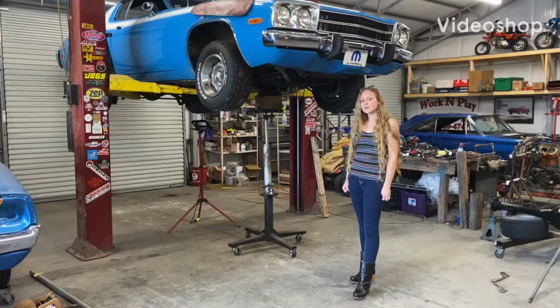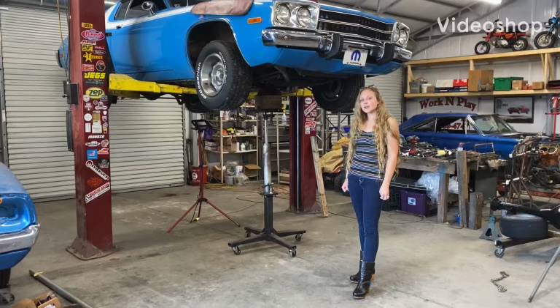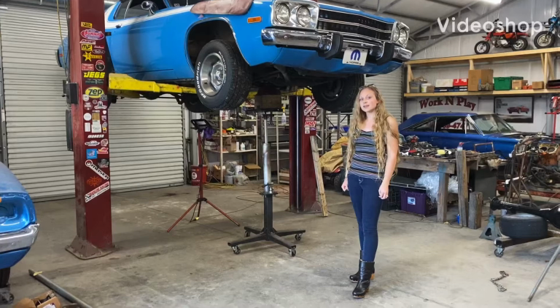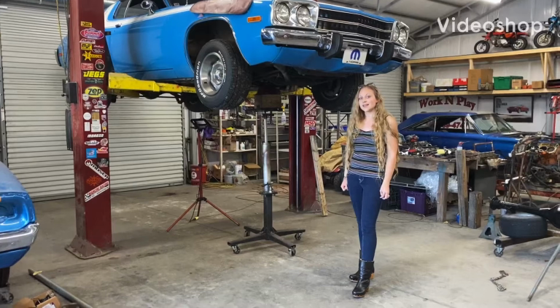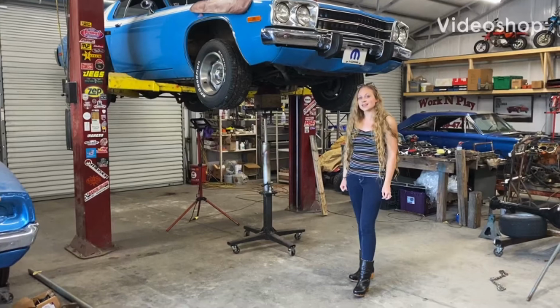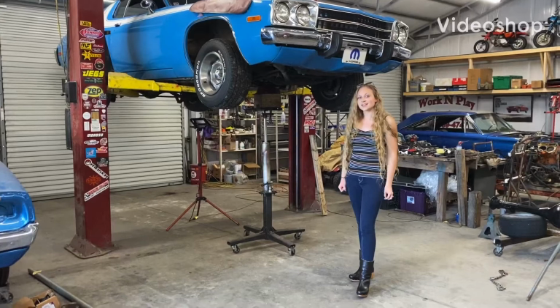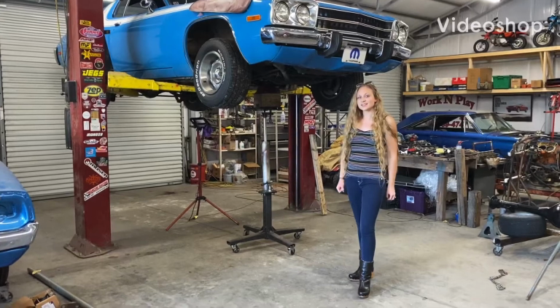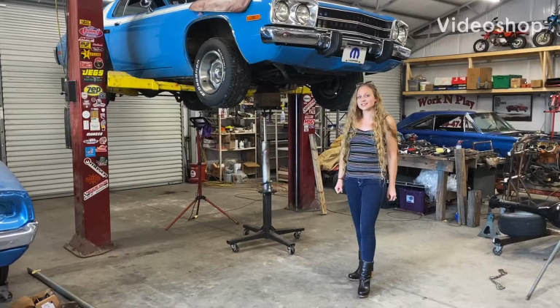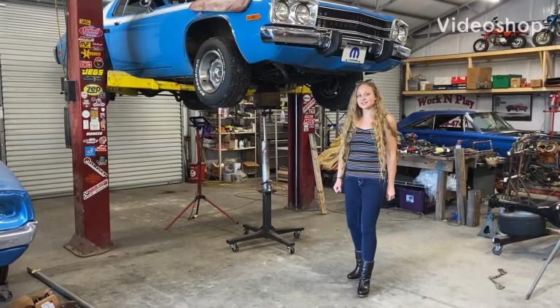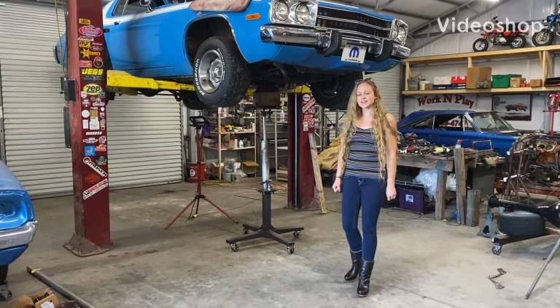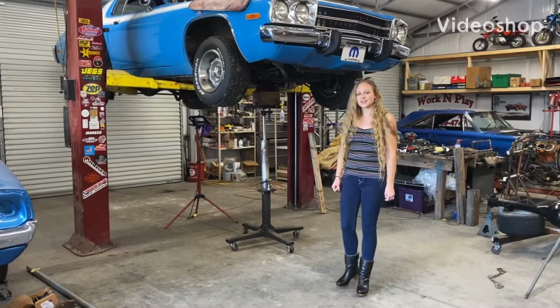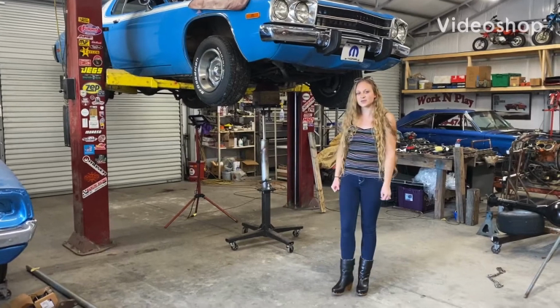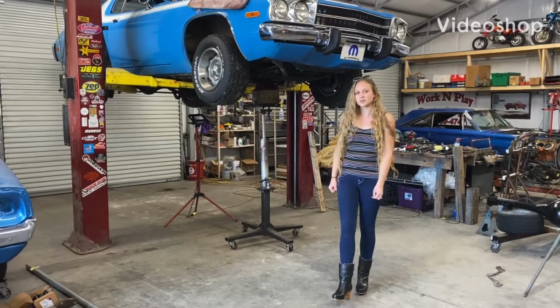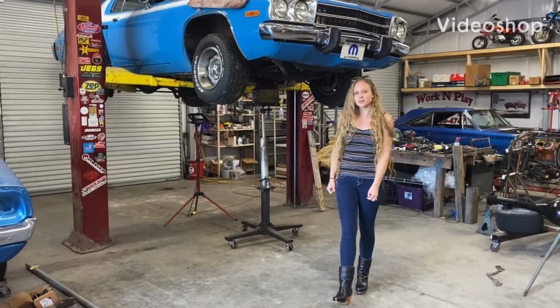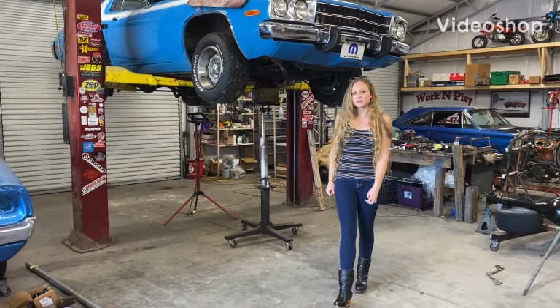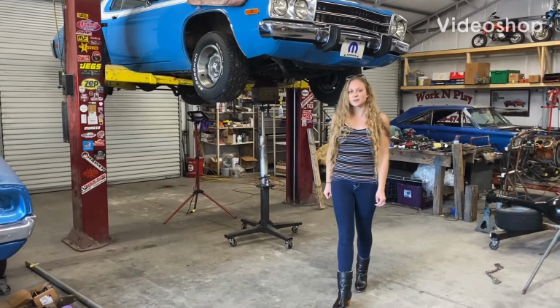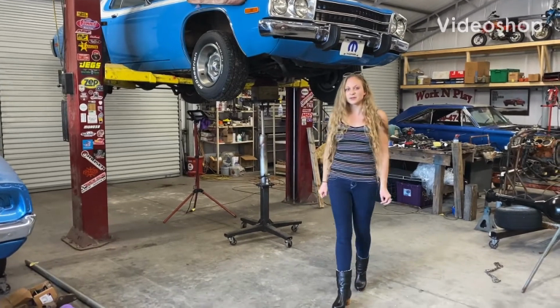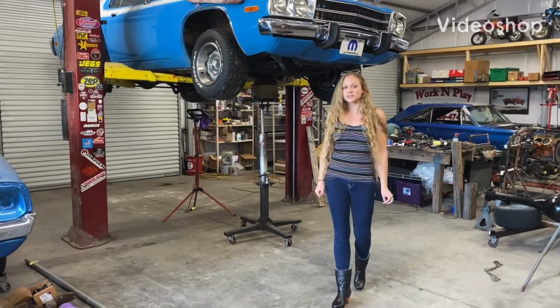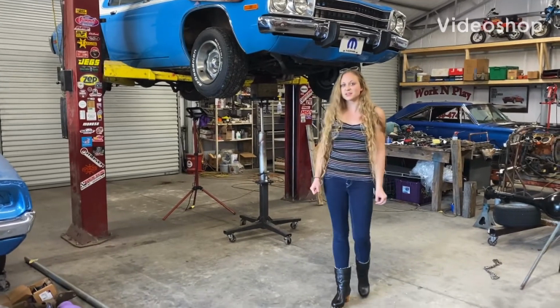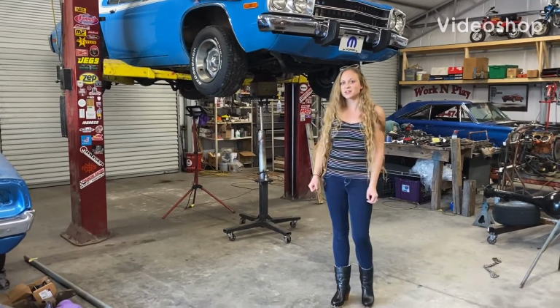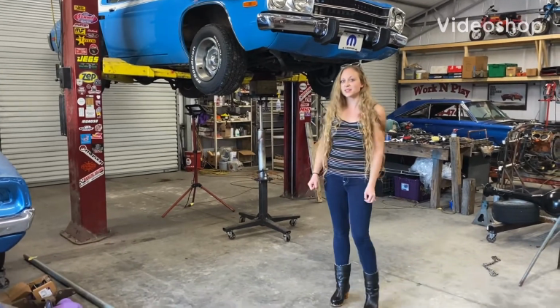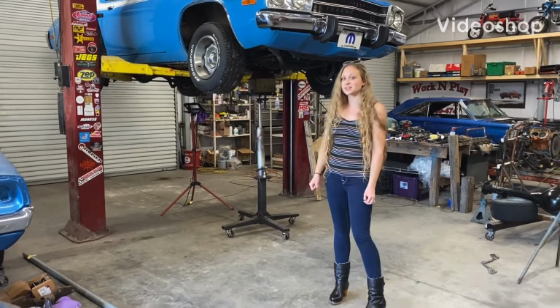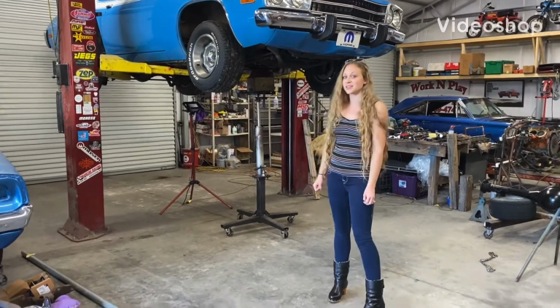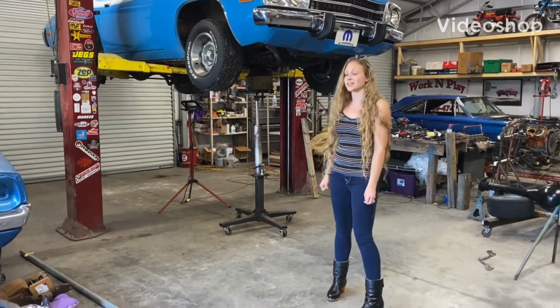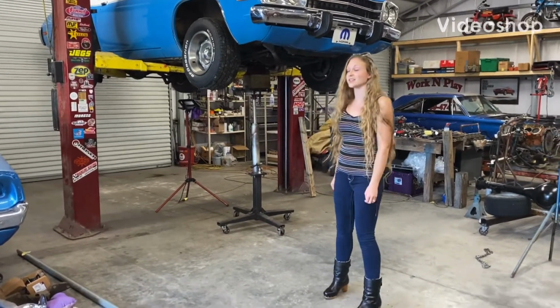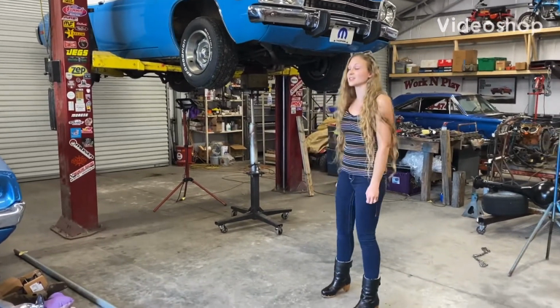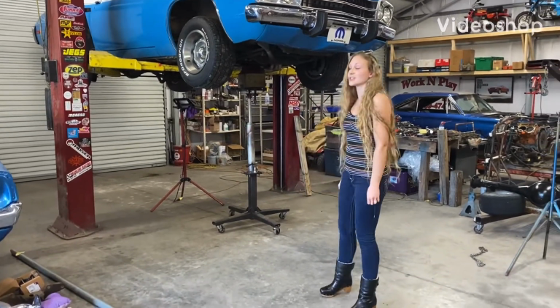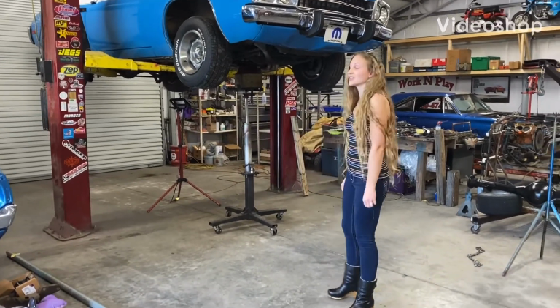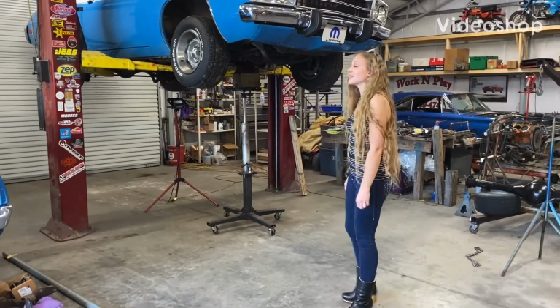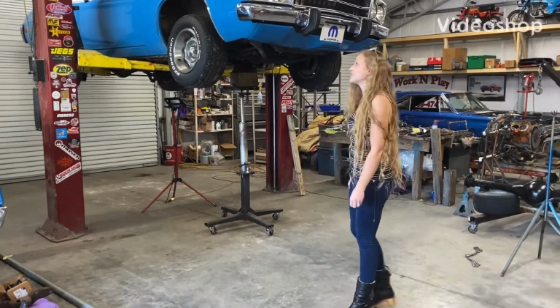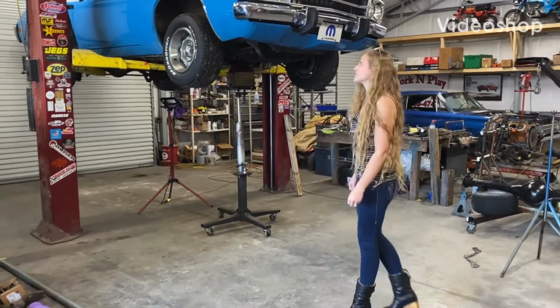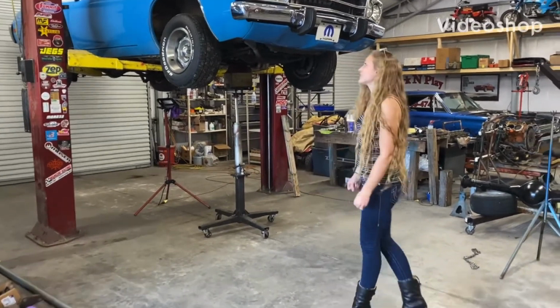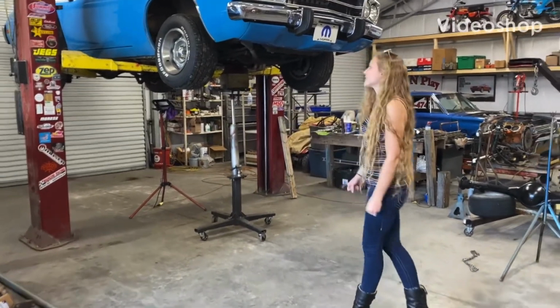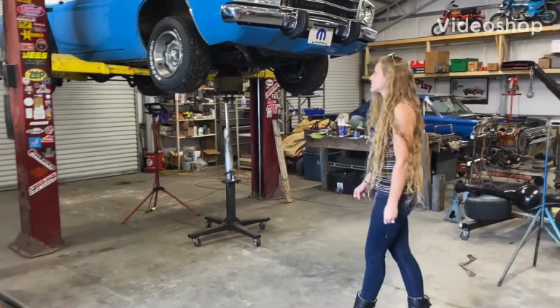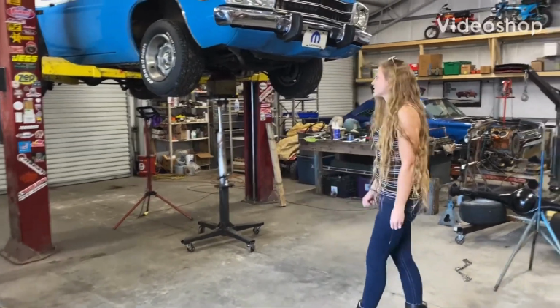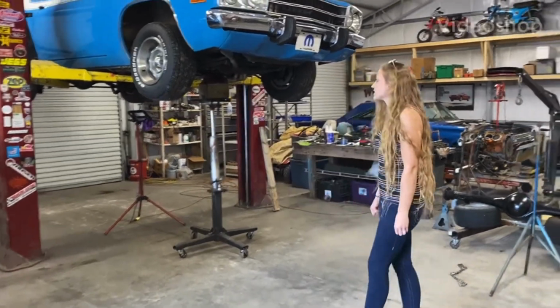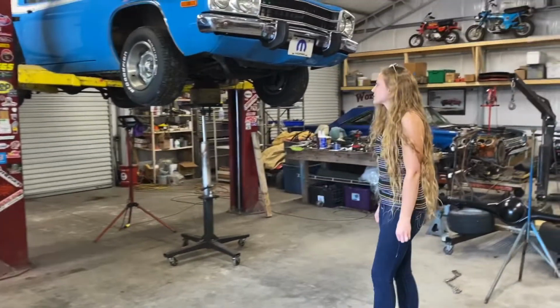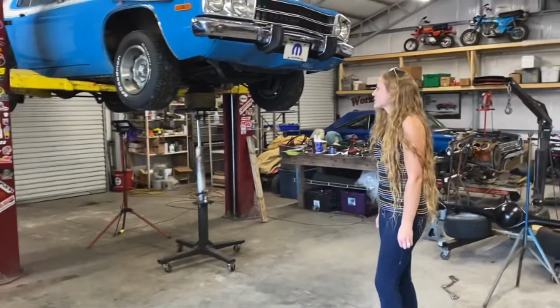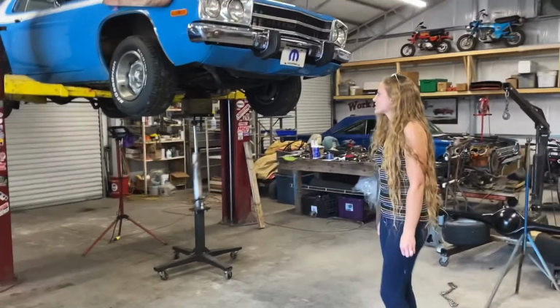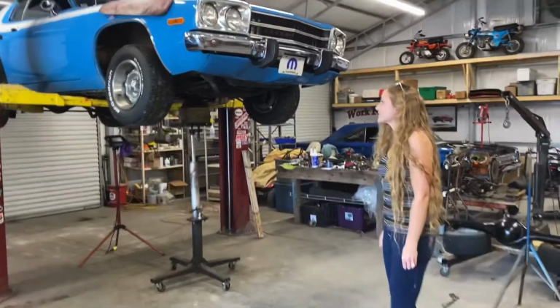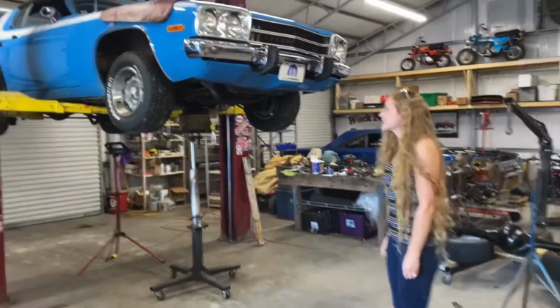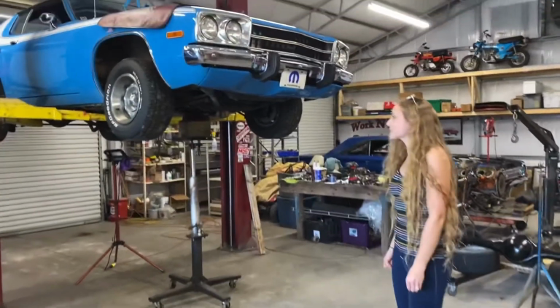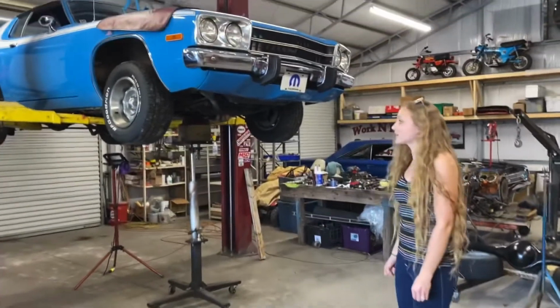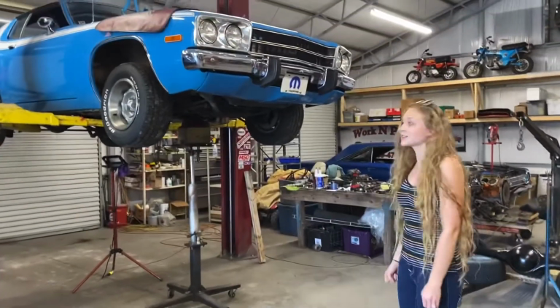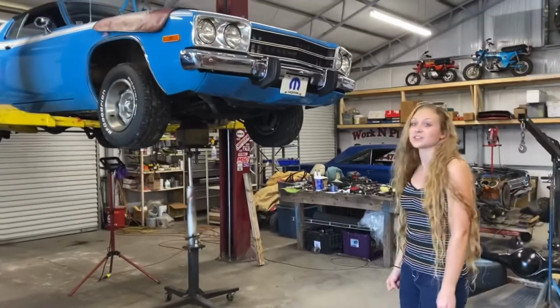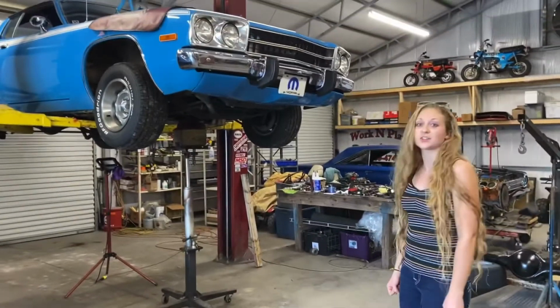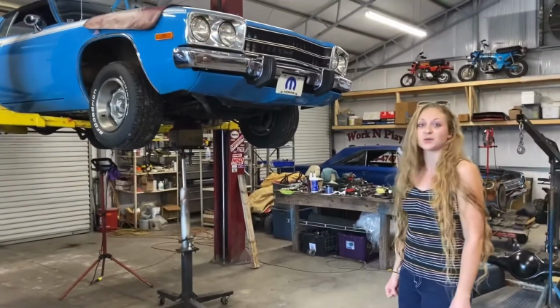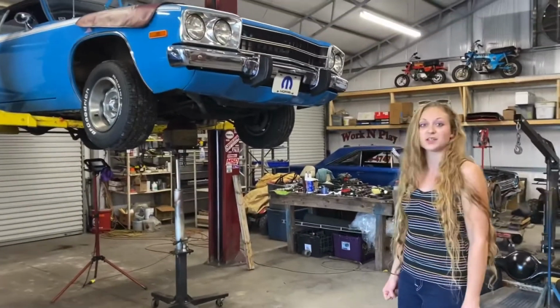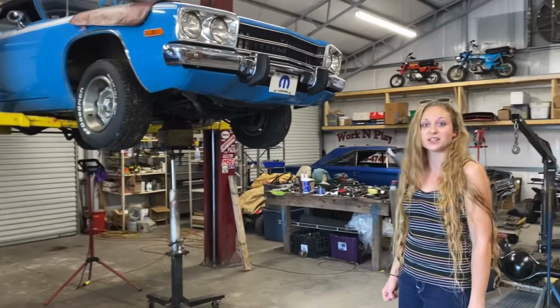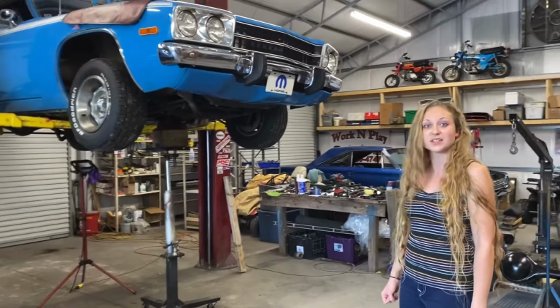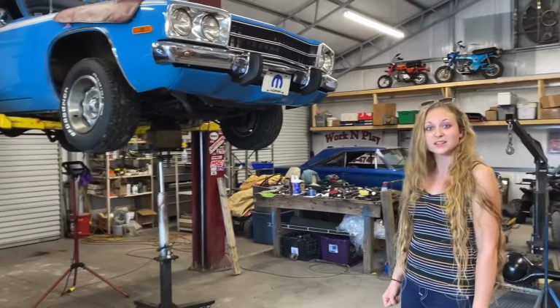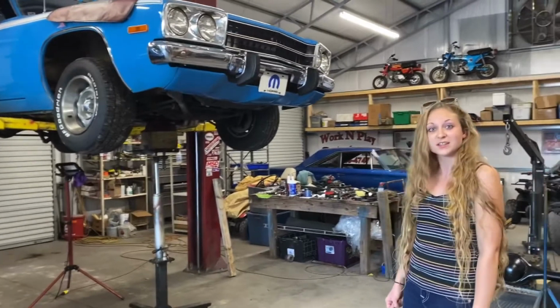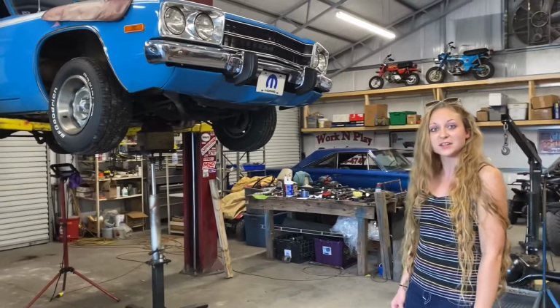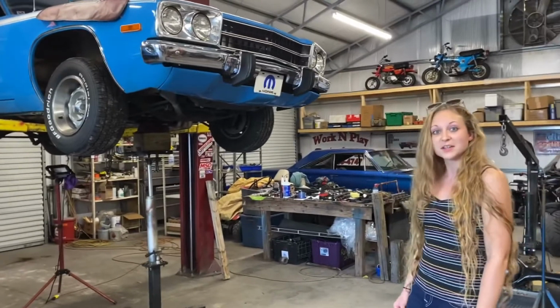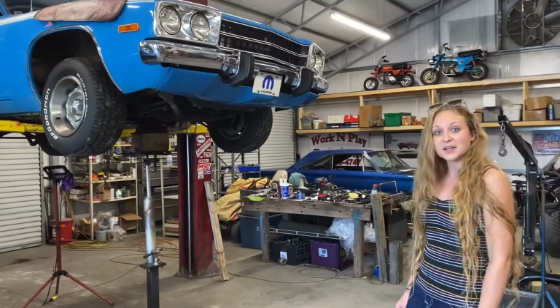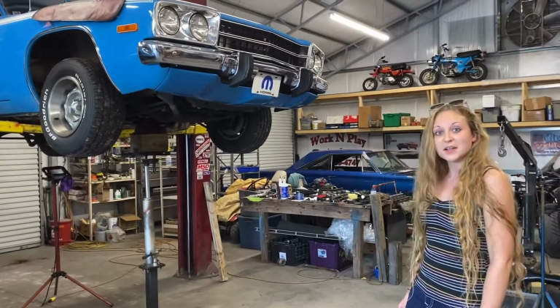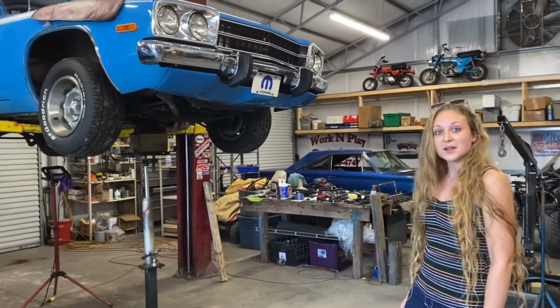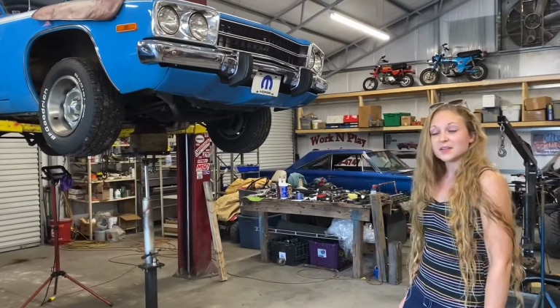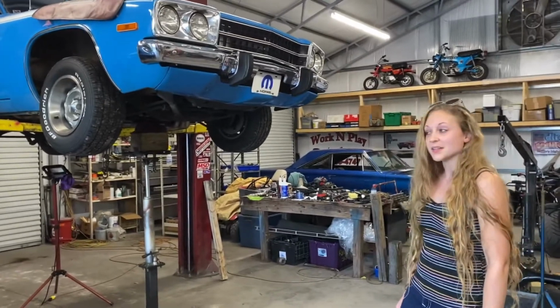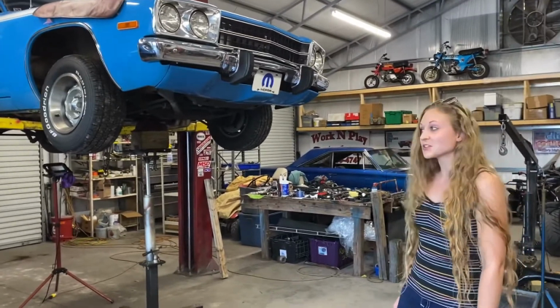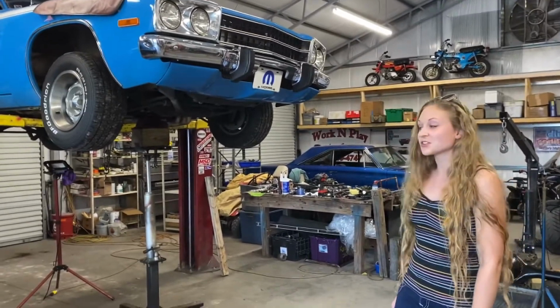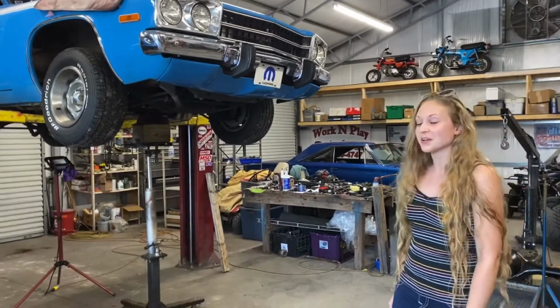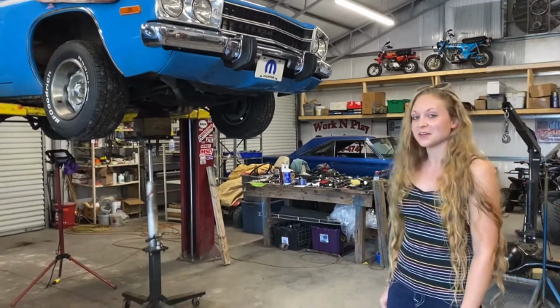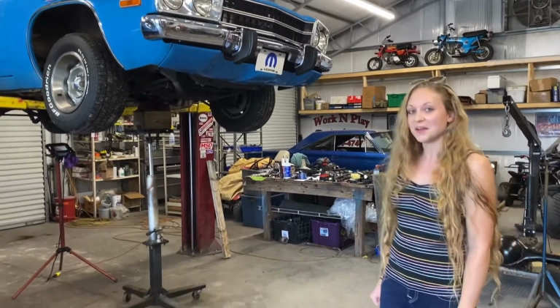Hey guys, it's Nicky from TaylorMade Muscle Cars, and Shawn has the transmission ready to go in. Let's check it out.